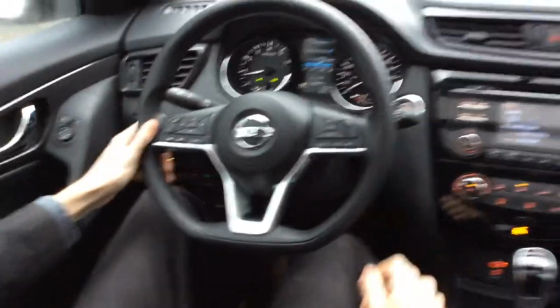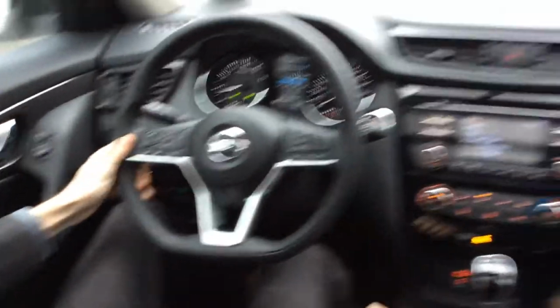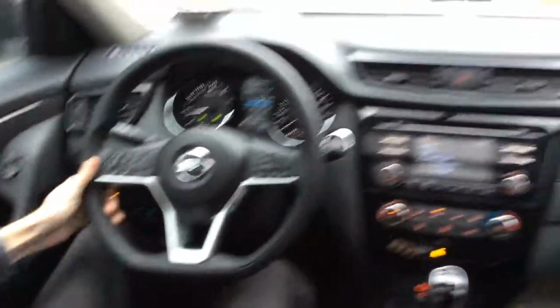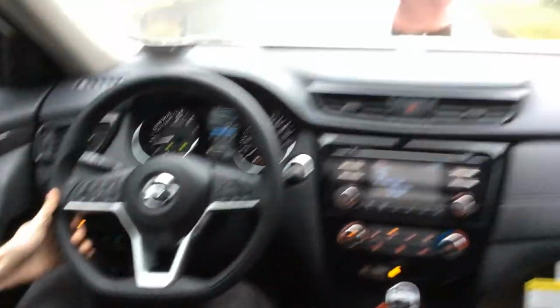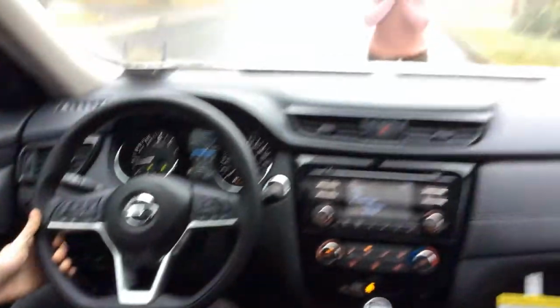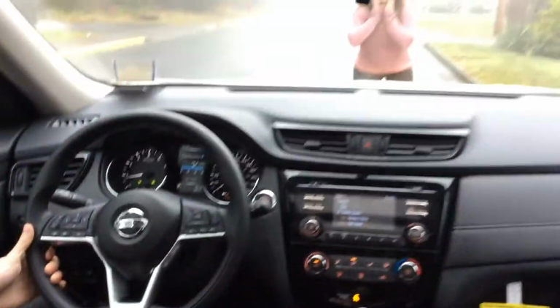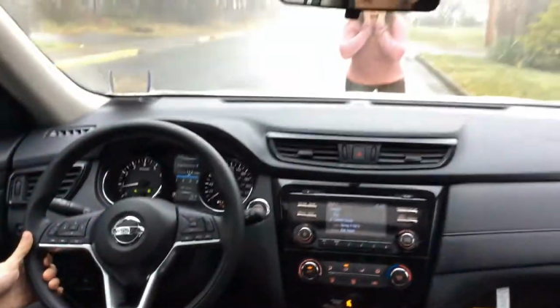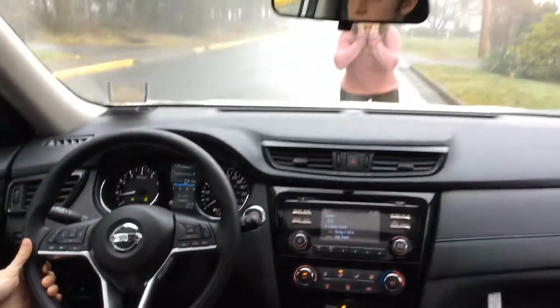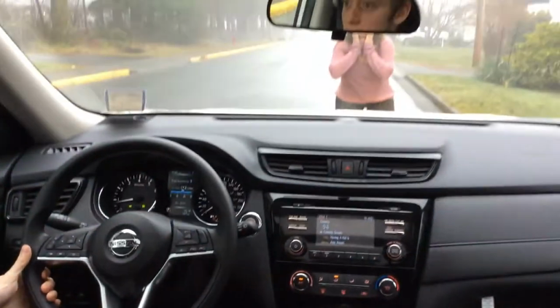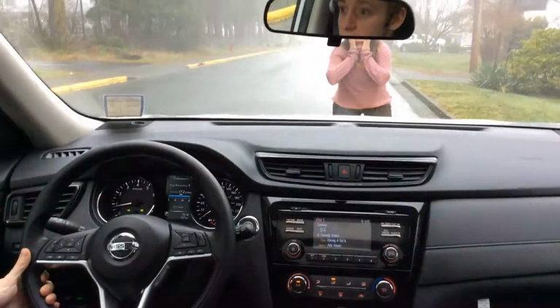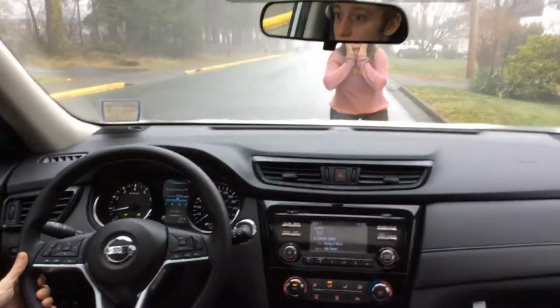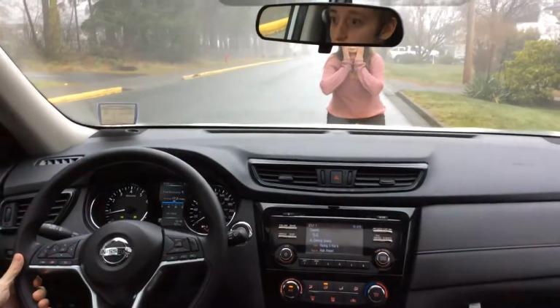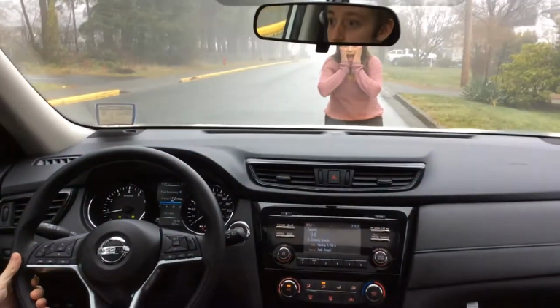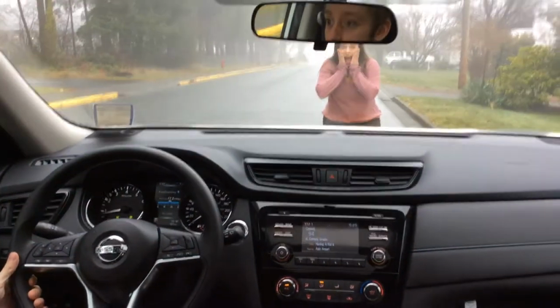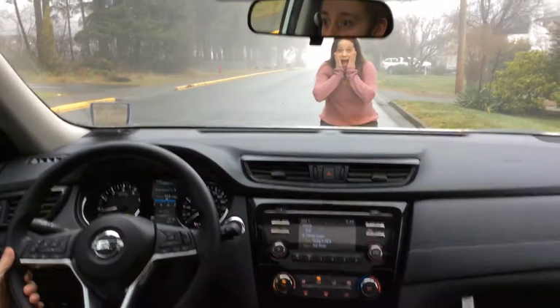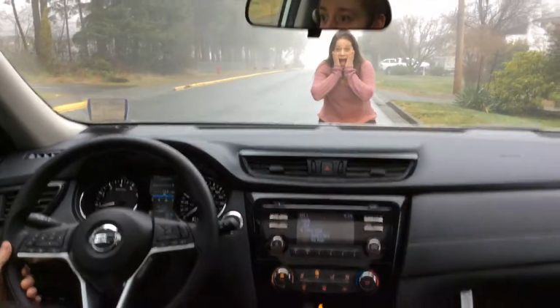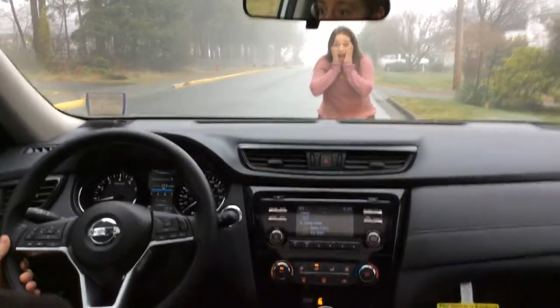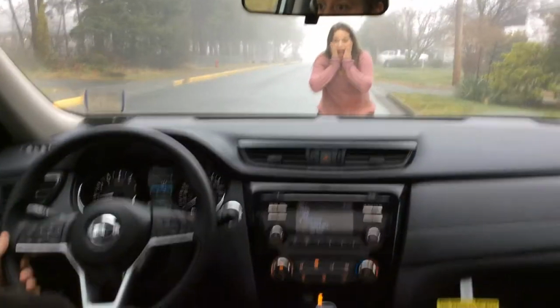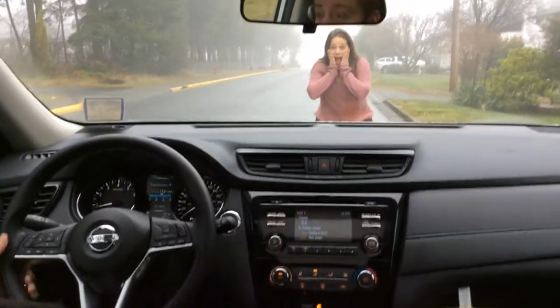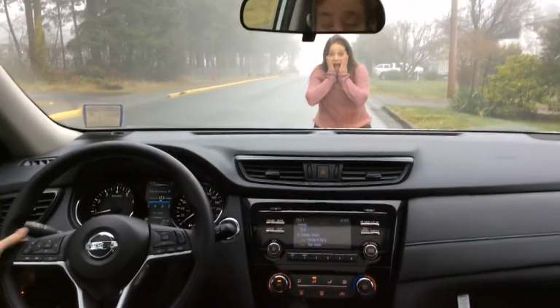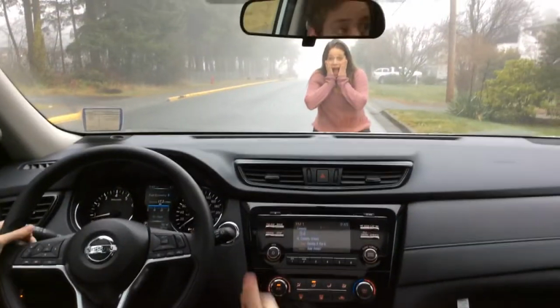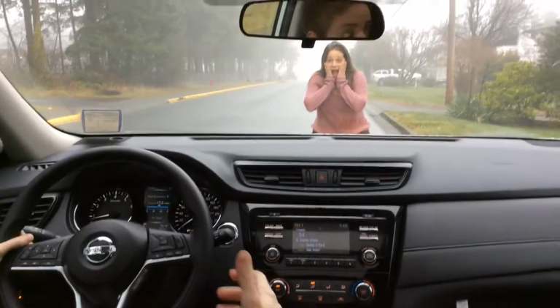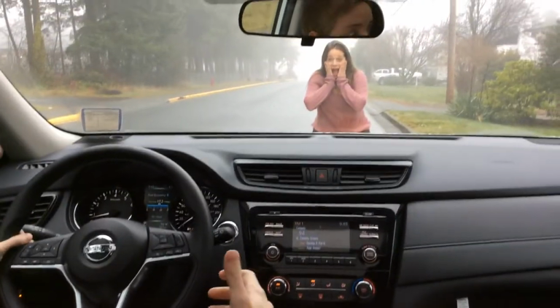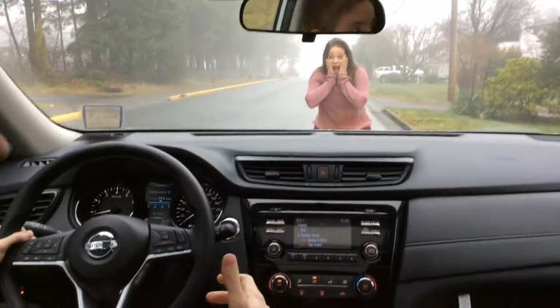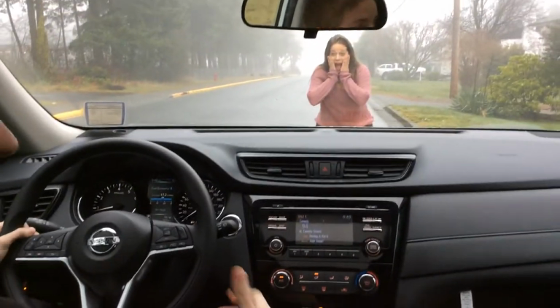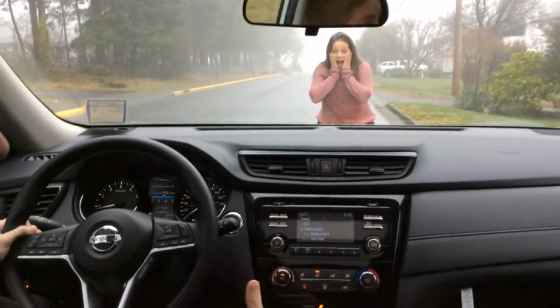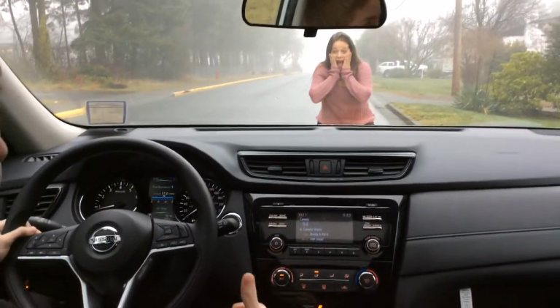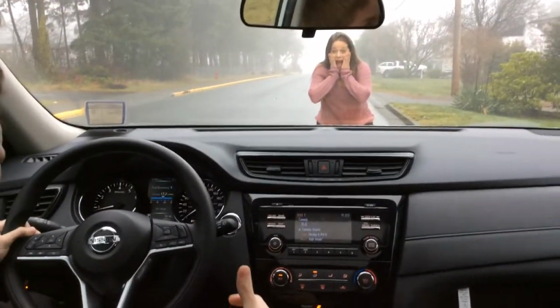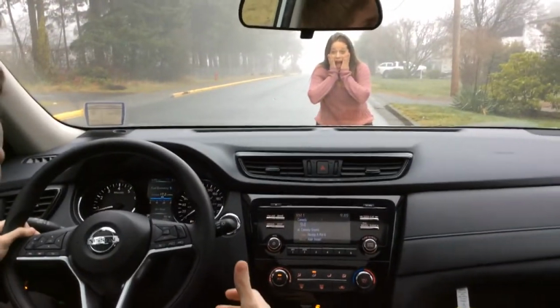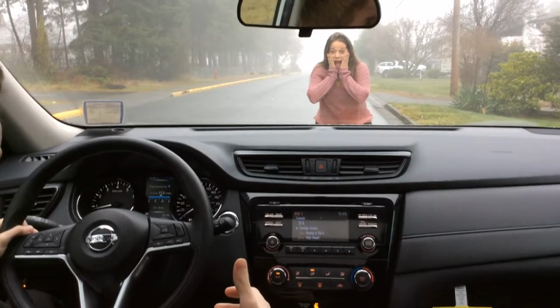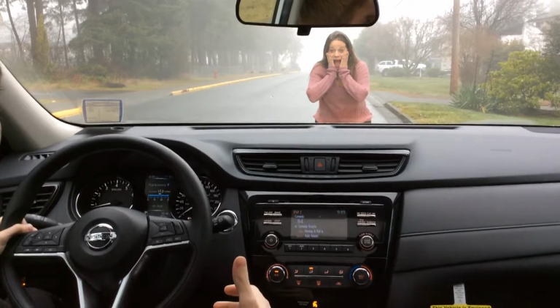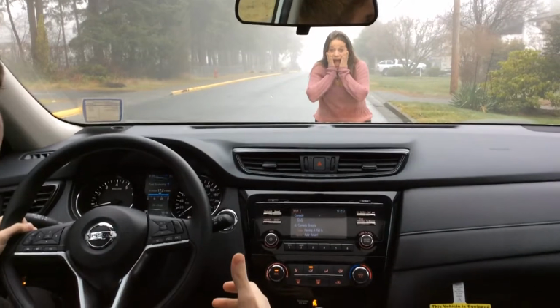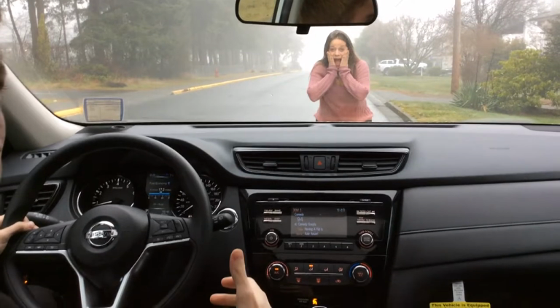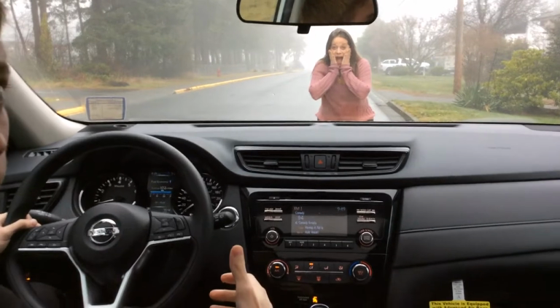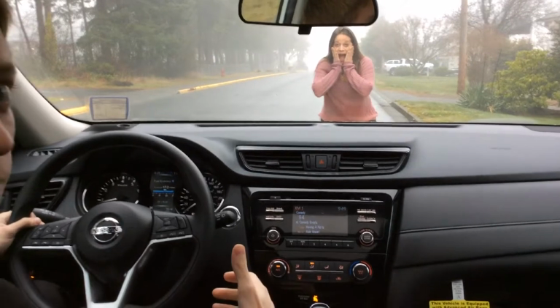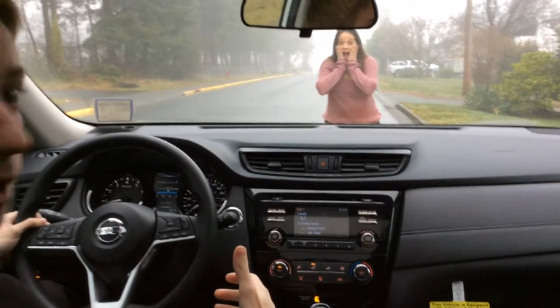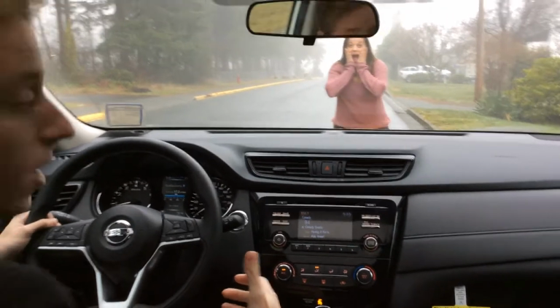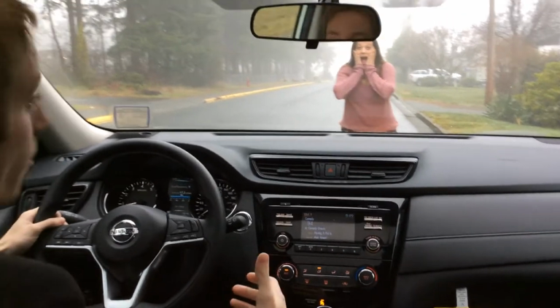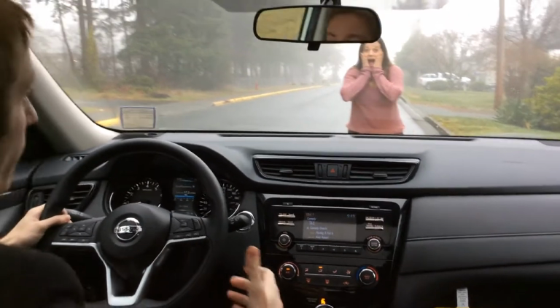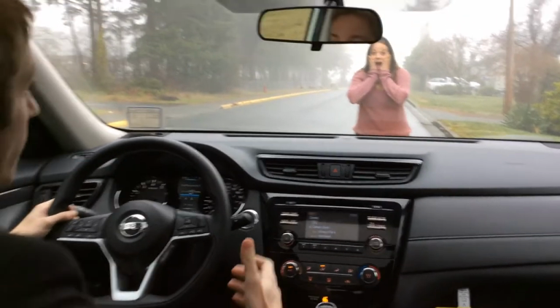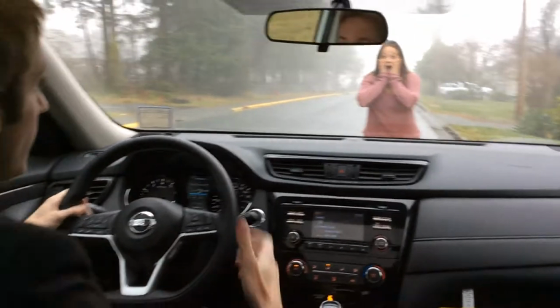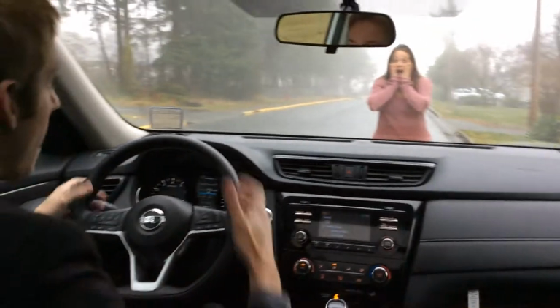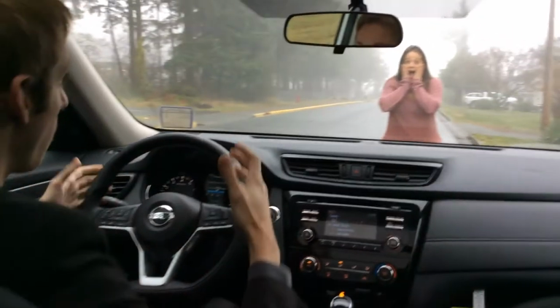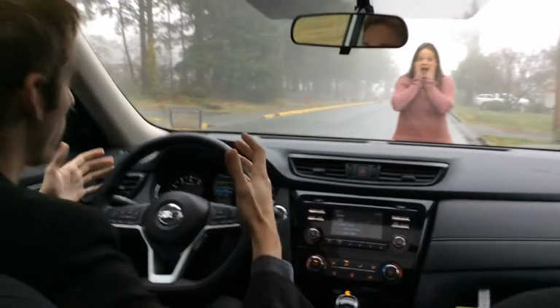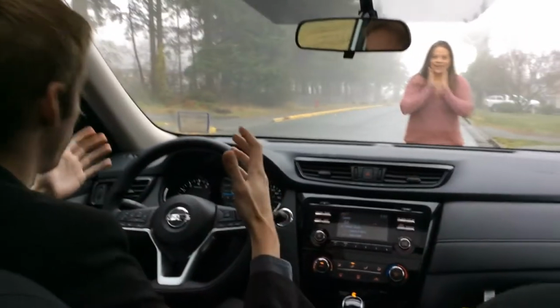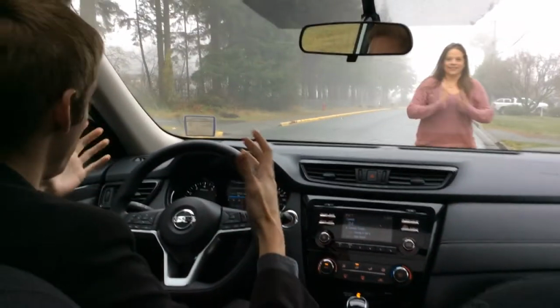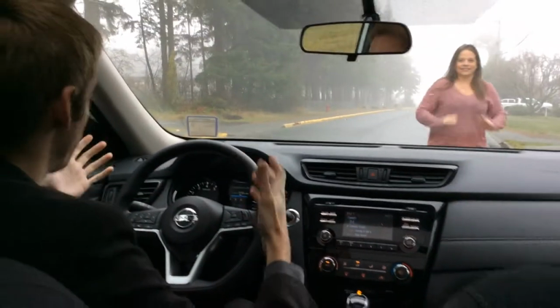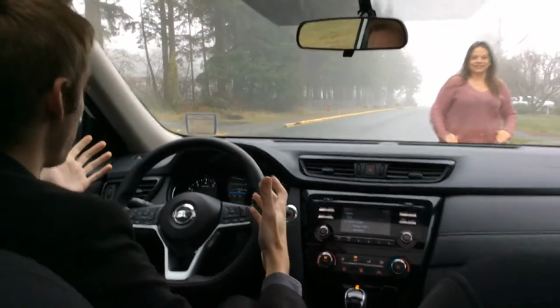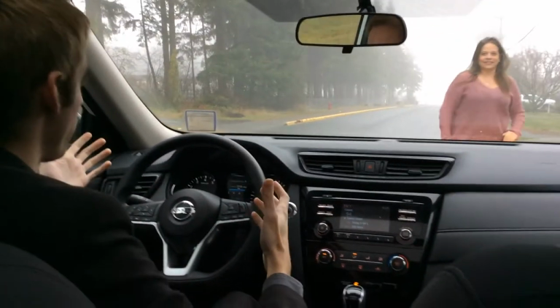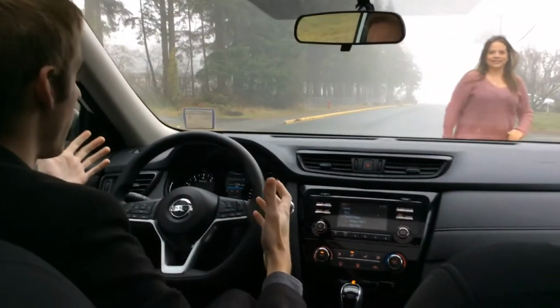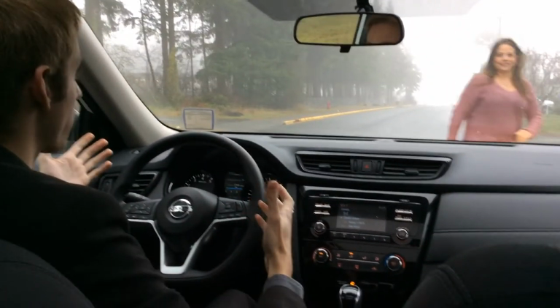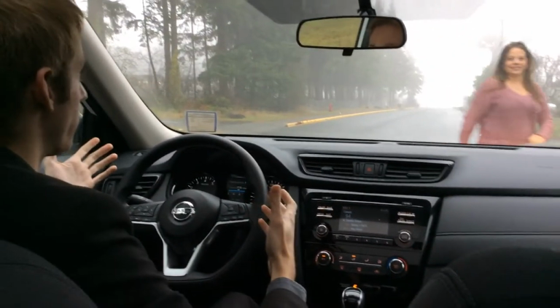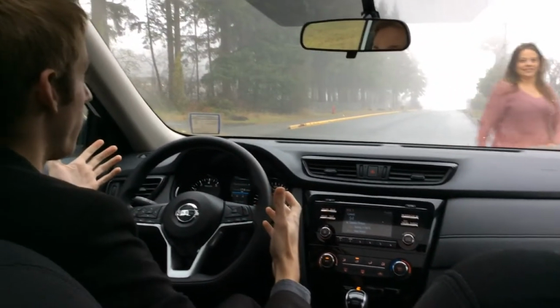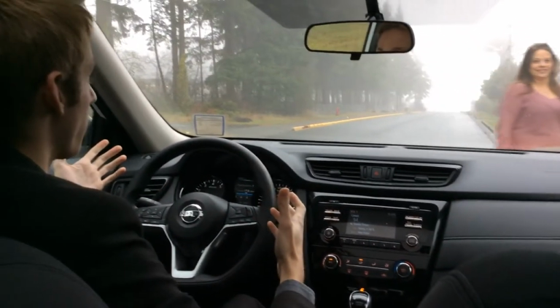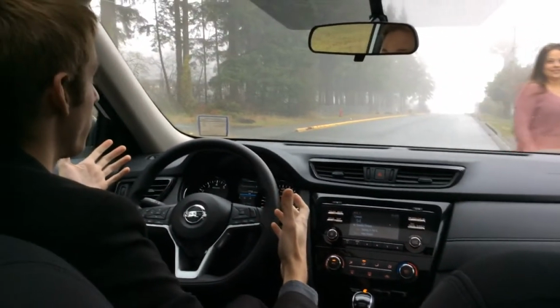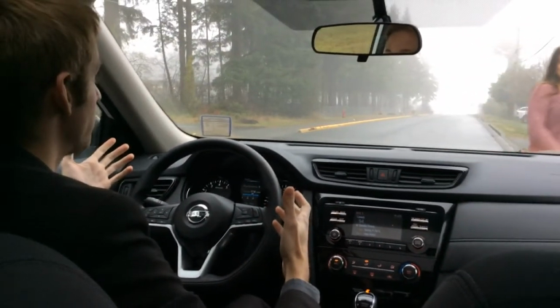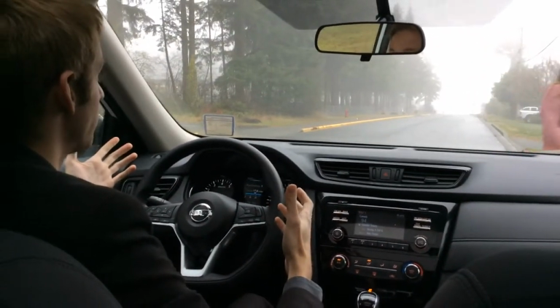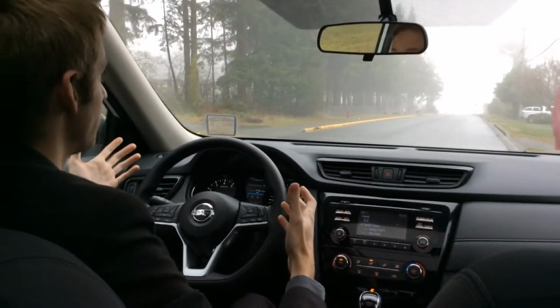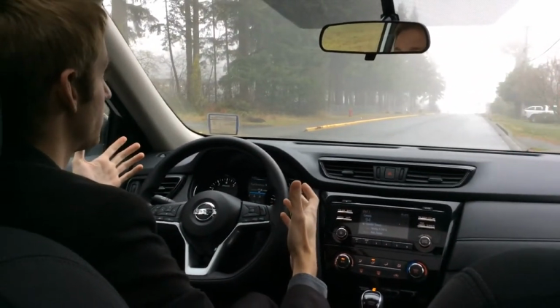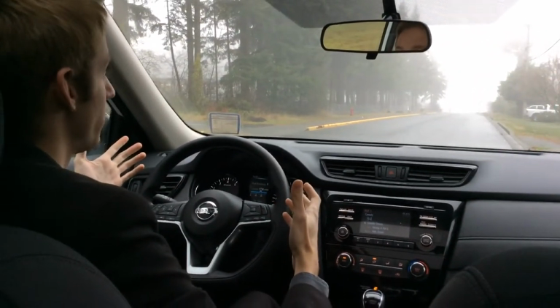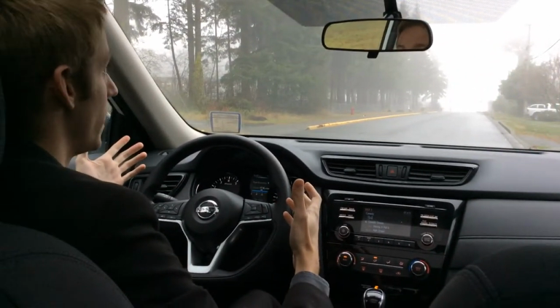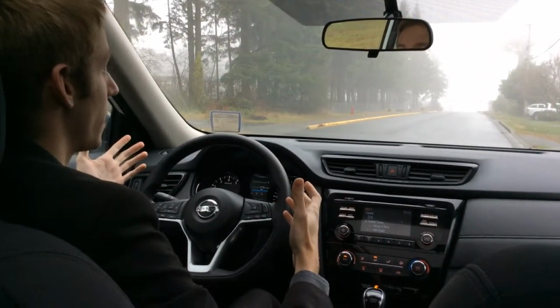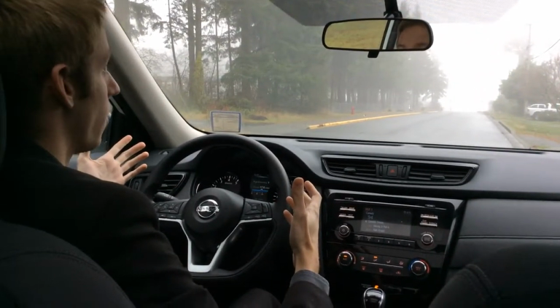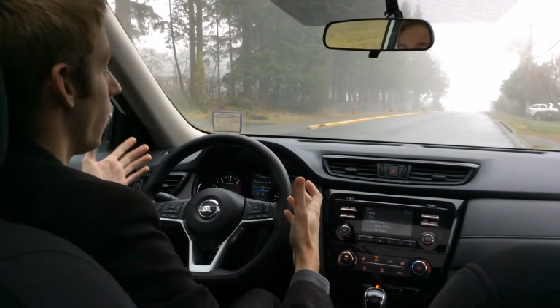Holy smokes, there's Haley right there! Did not see her with all that fog out right now. Good thing we have the fog lights in this vehicle.